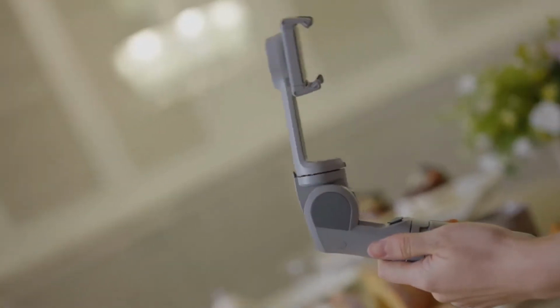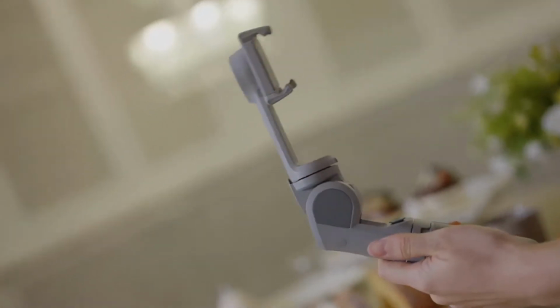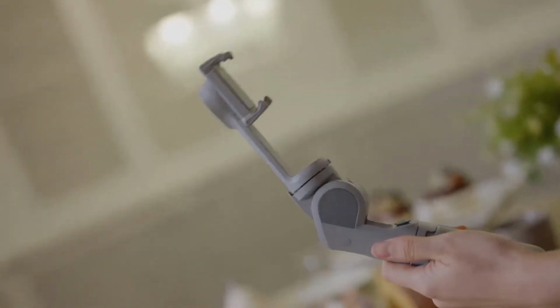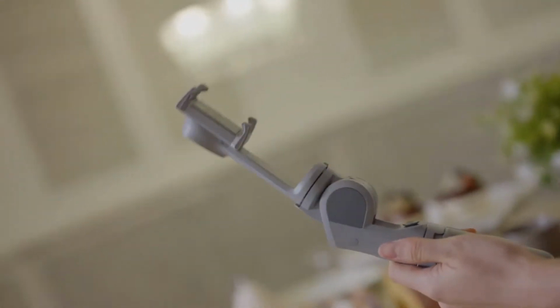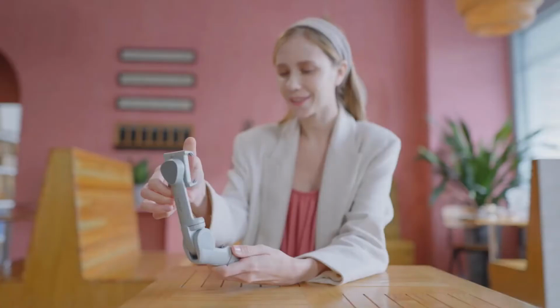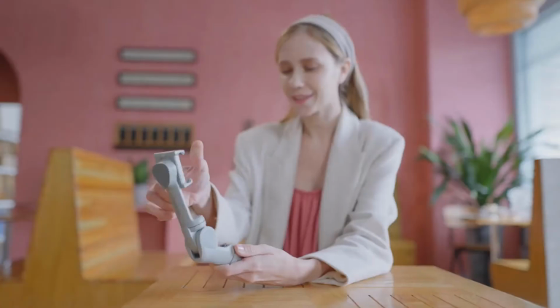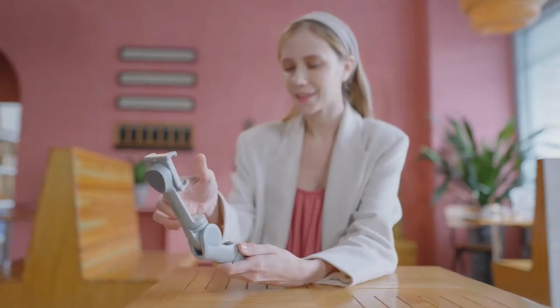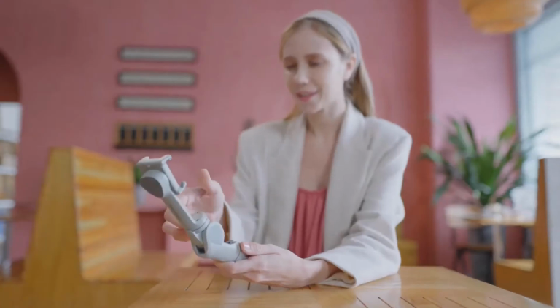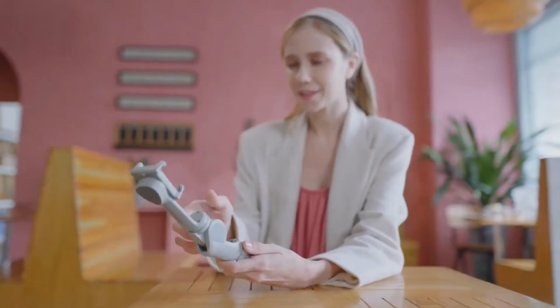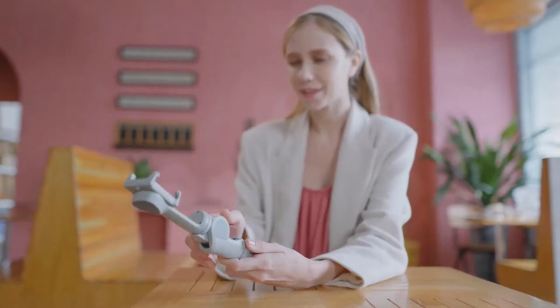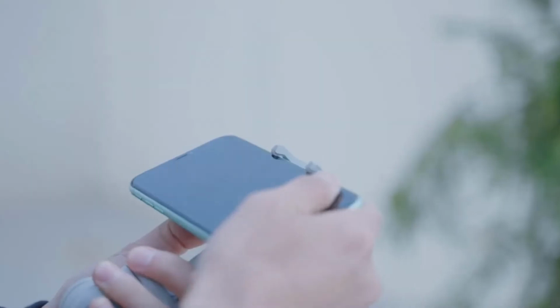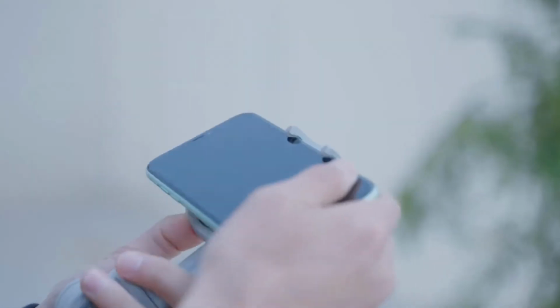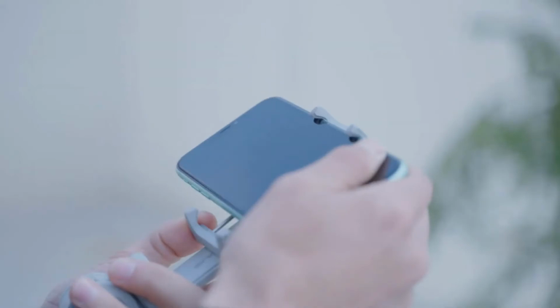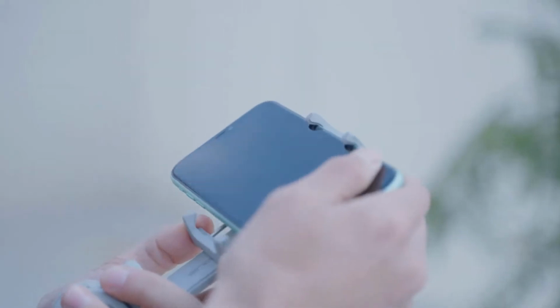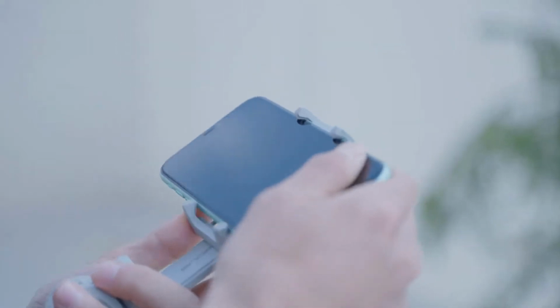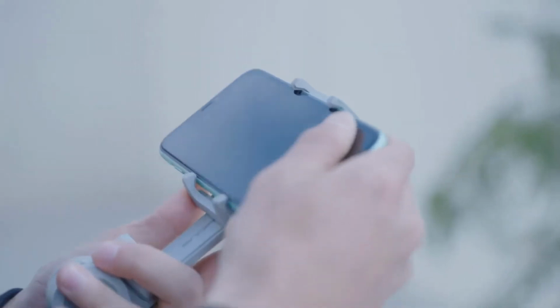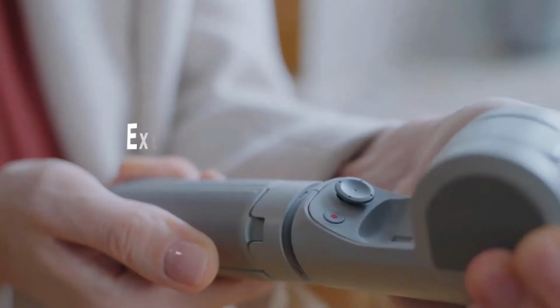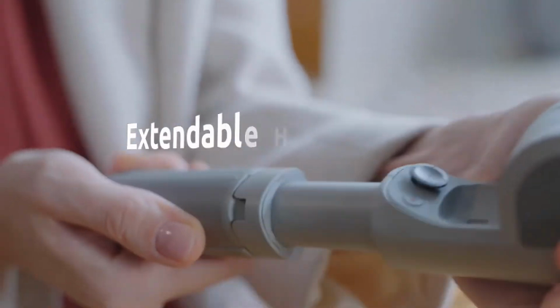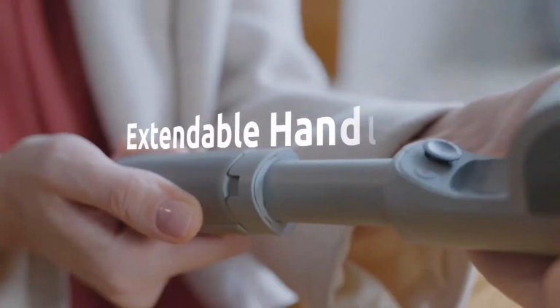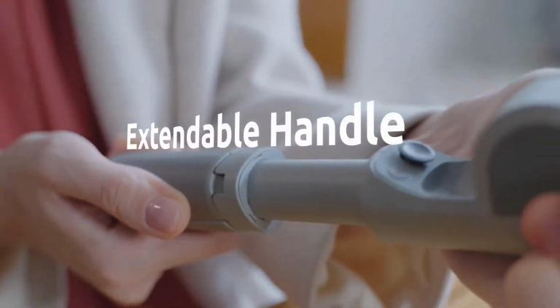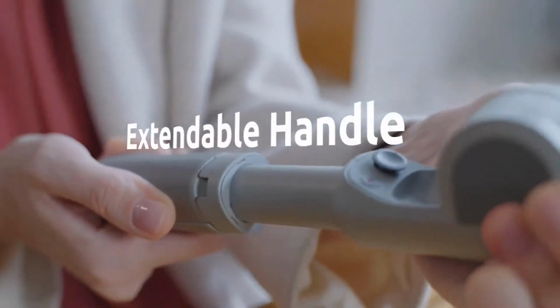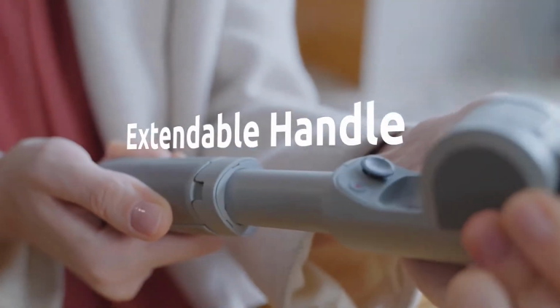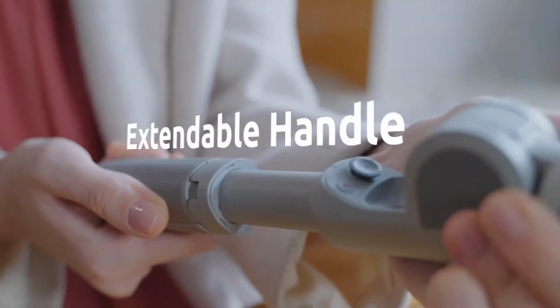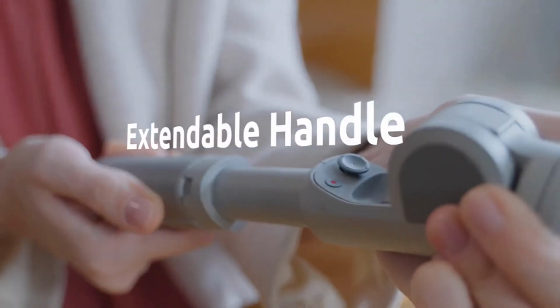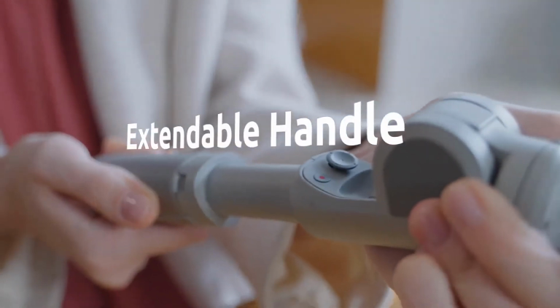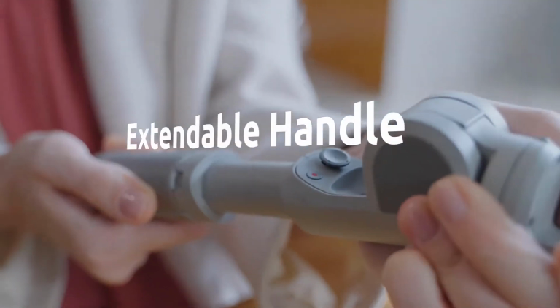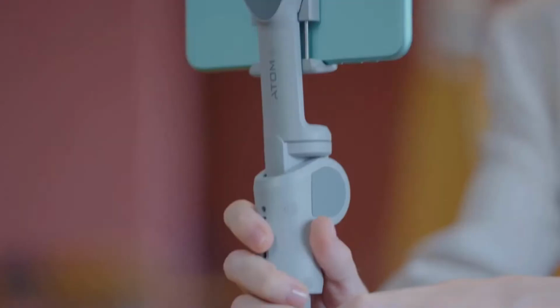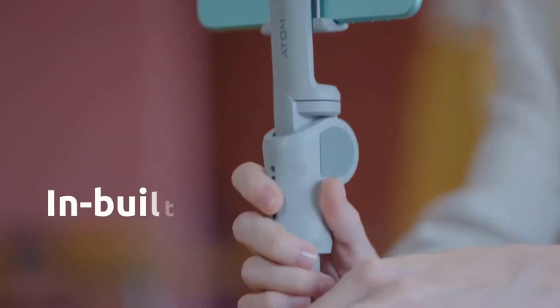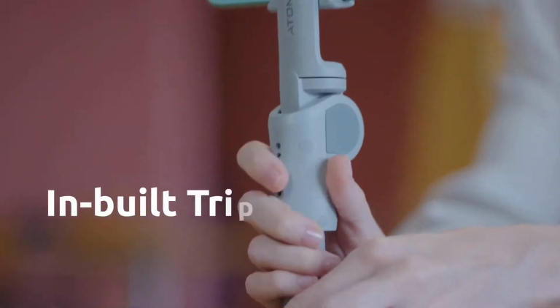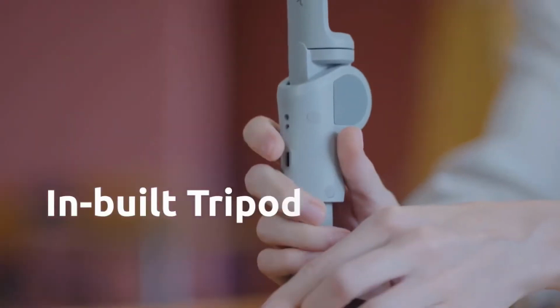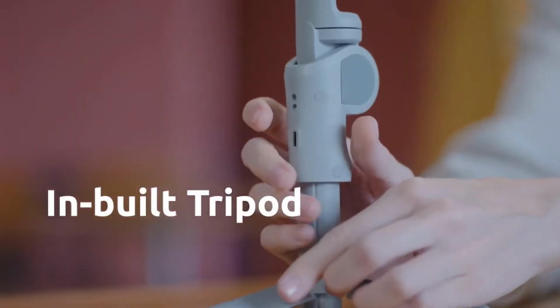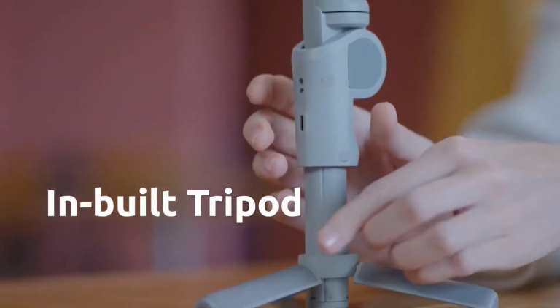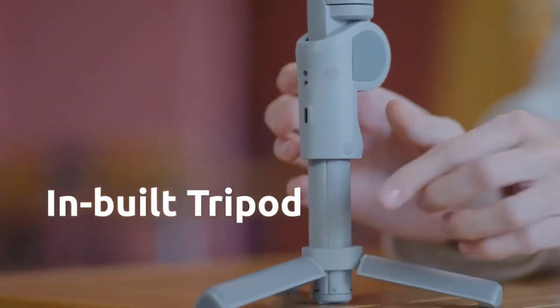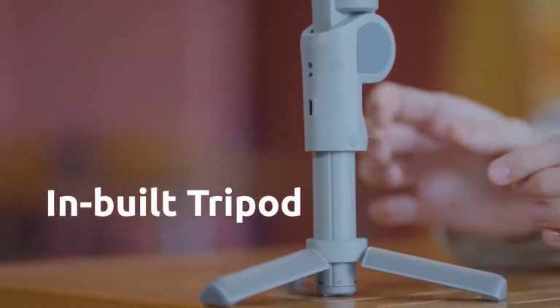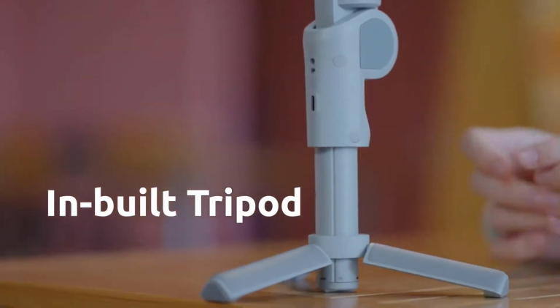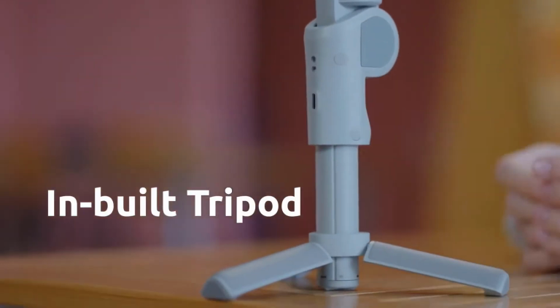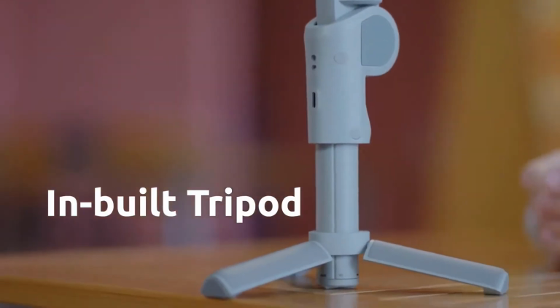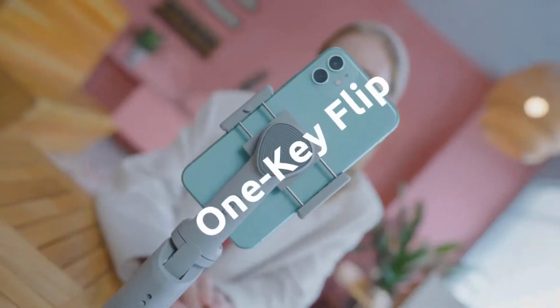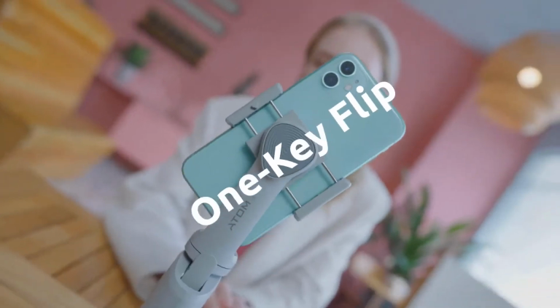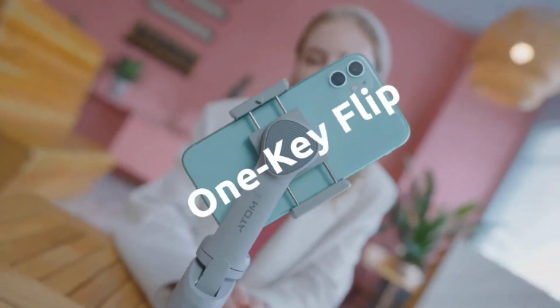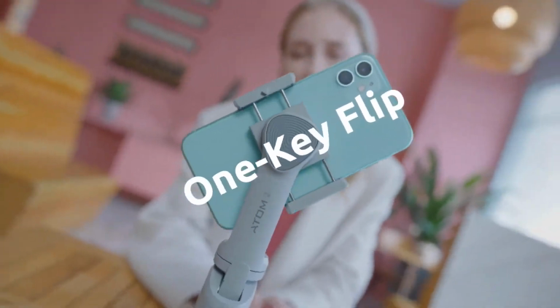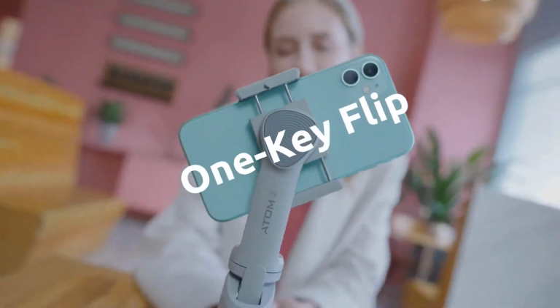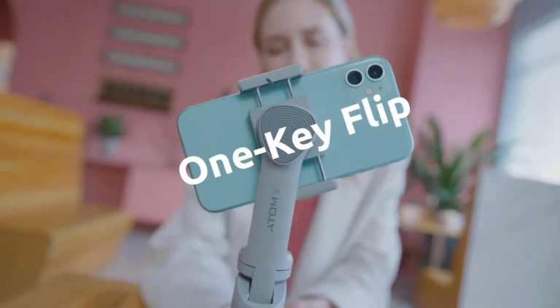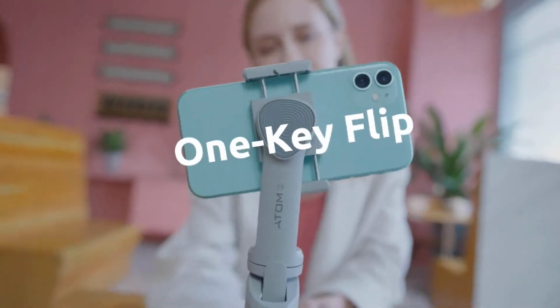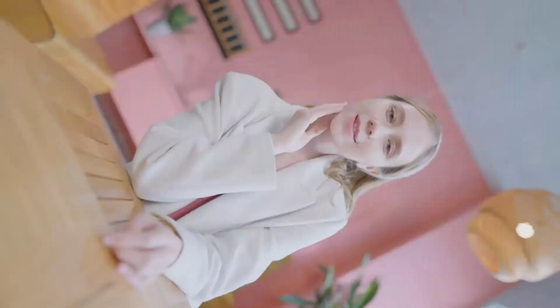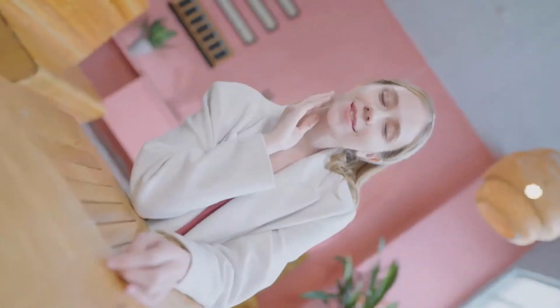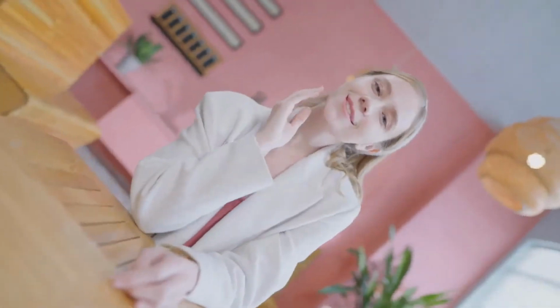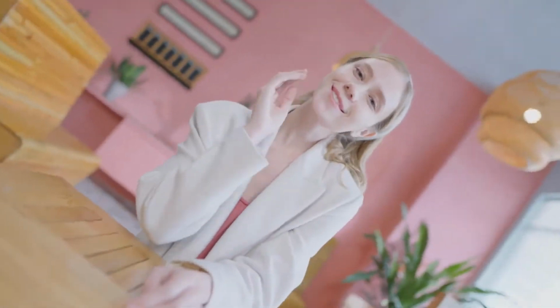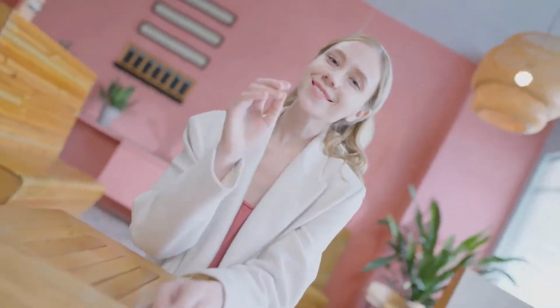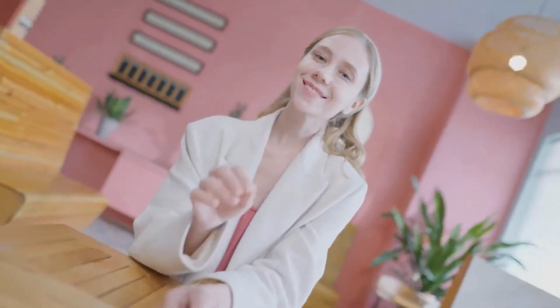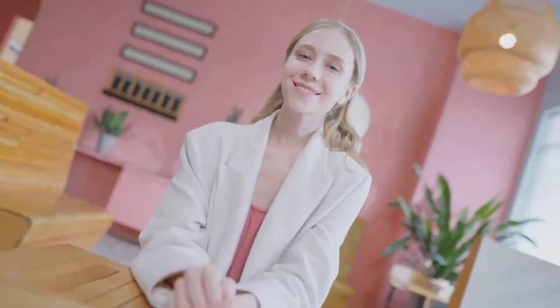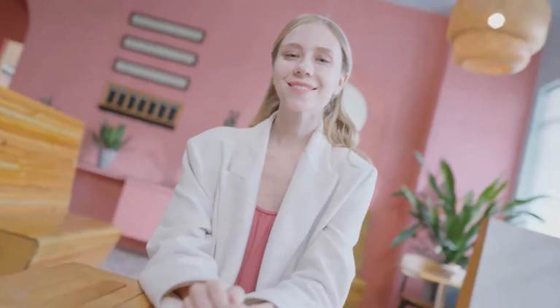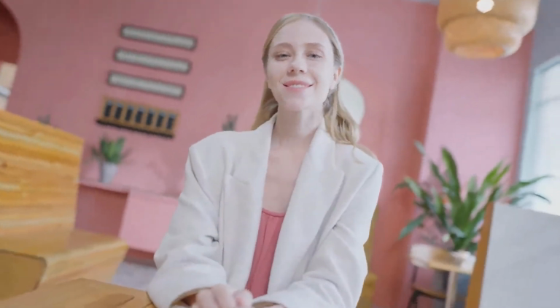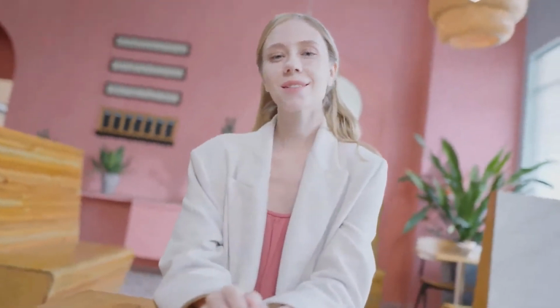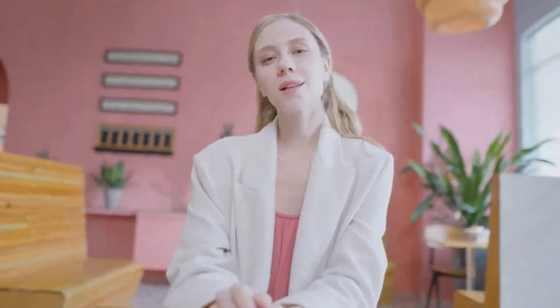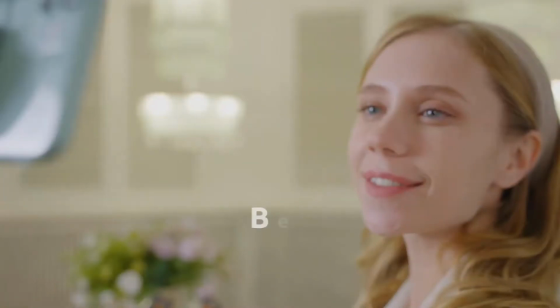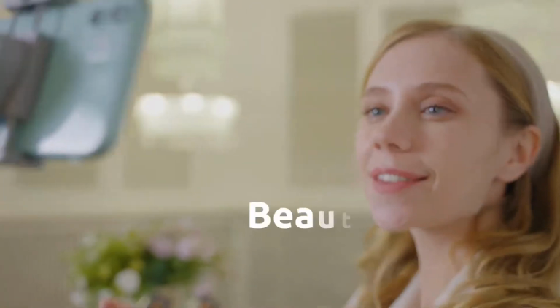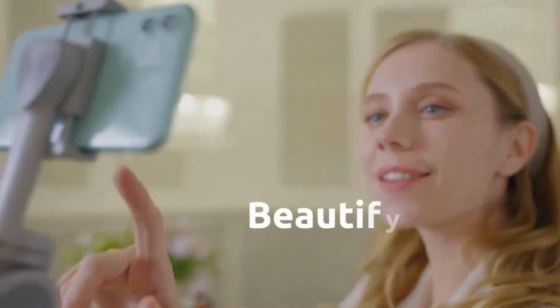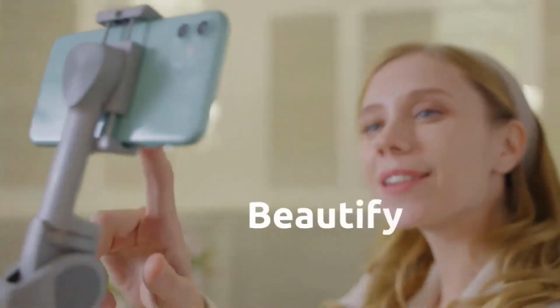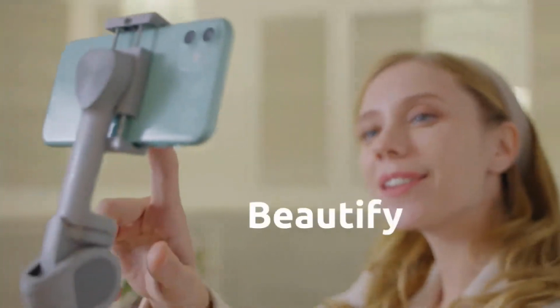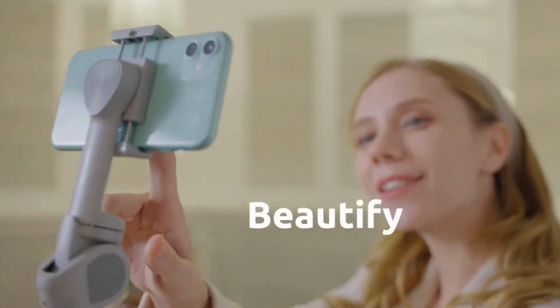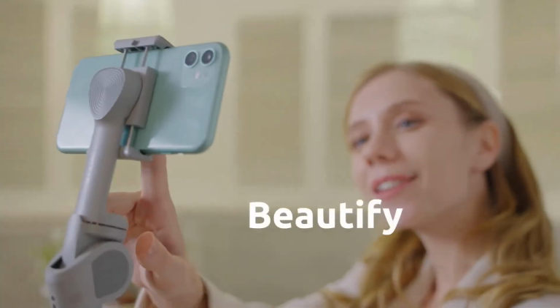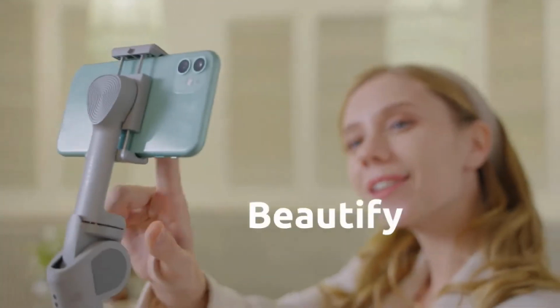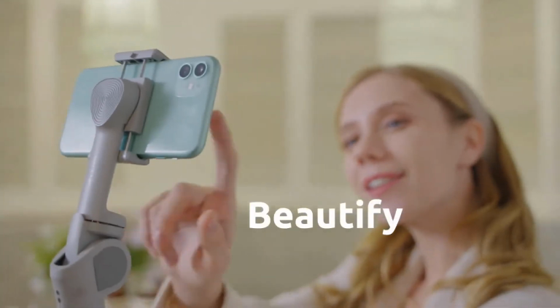Atom 2 utilizes Snoppa's latest patented design — the hybrid three-axis anti-shake structure, which is the soul of Atom 2.